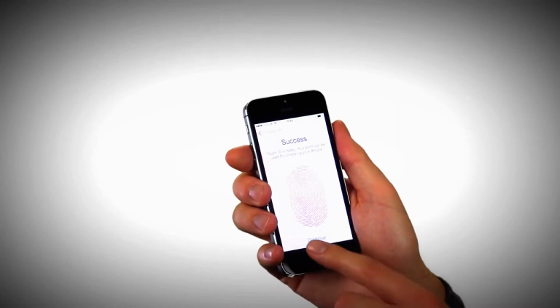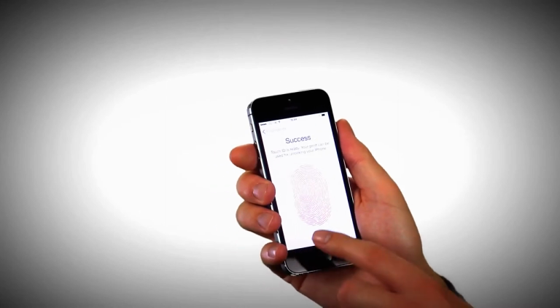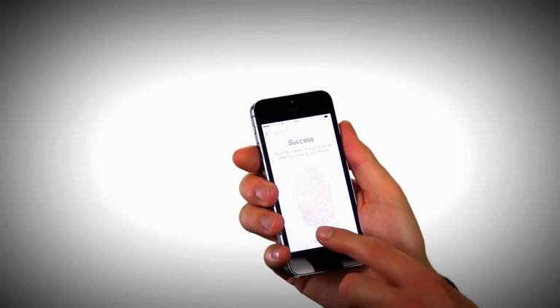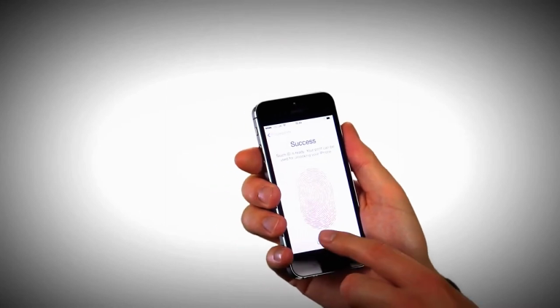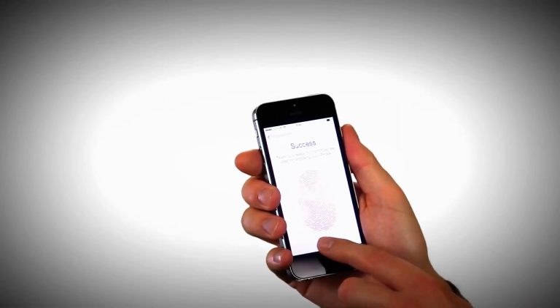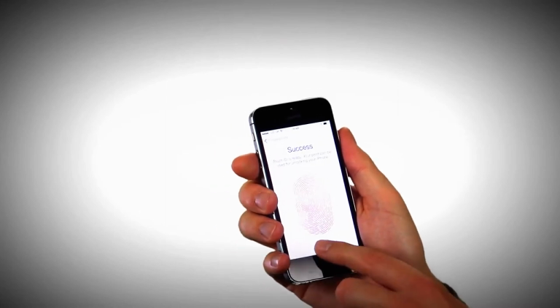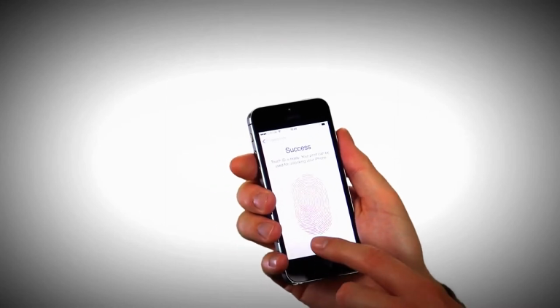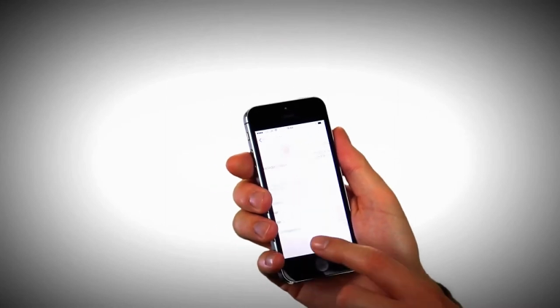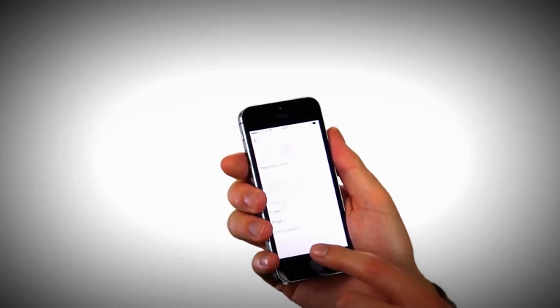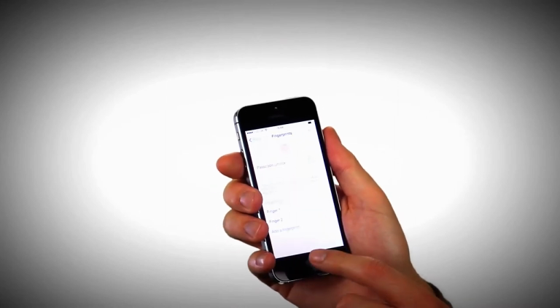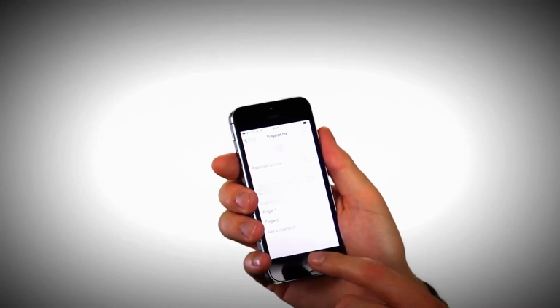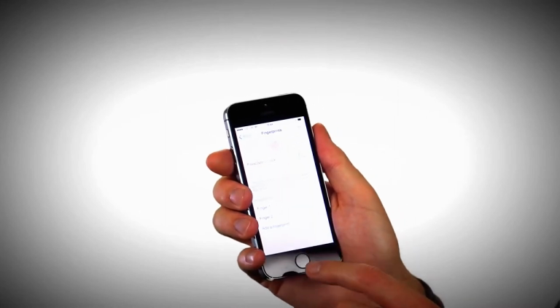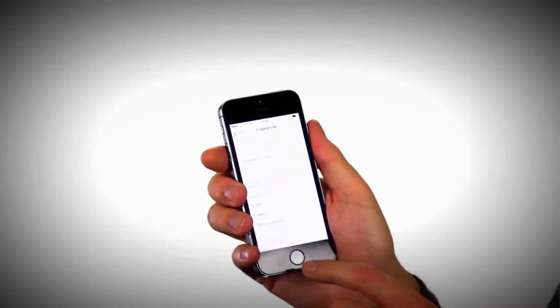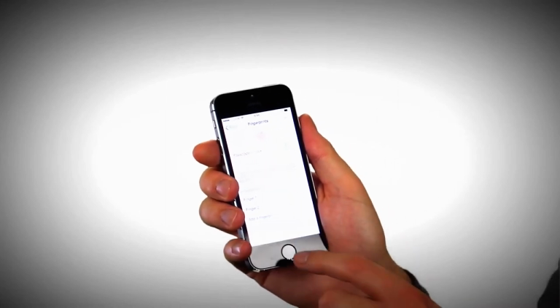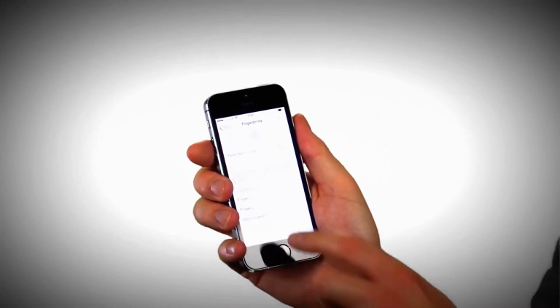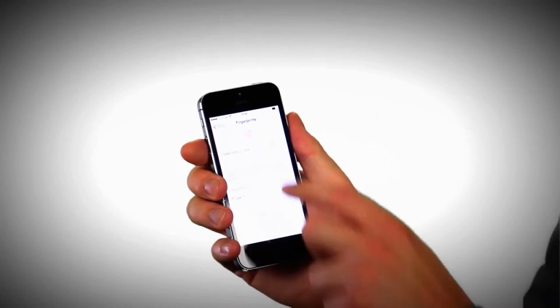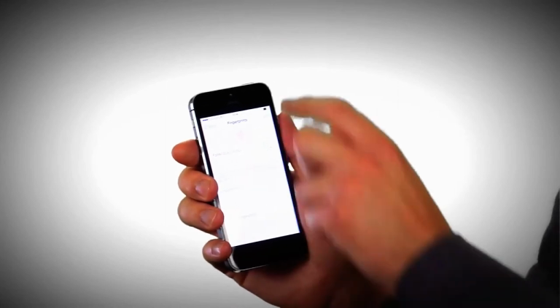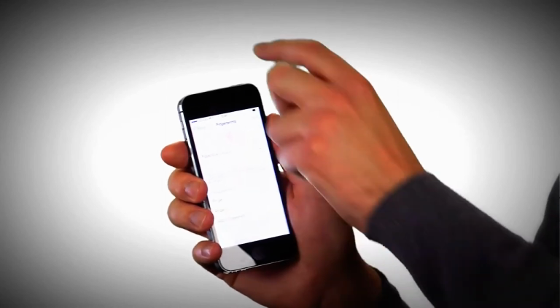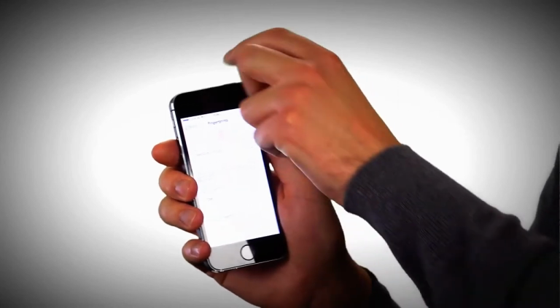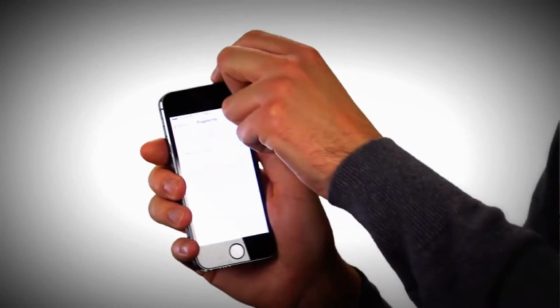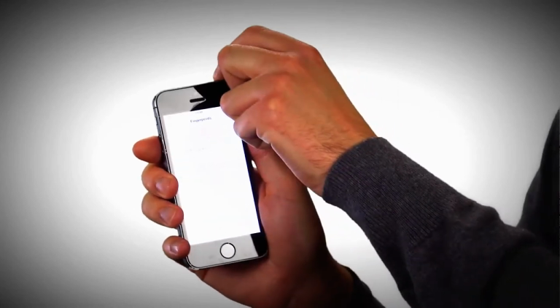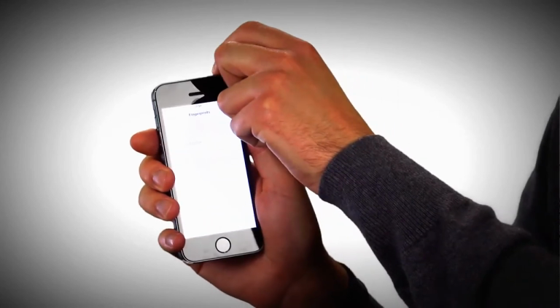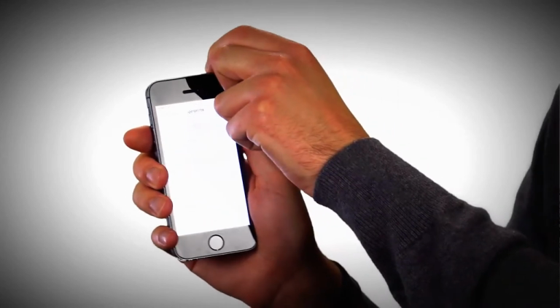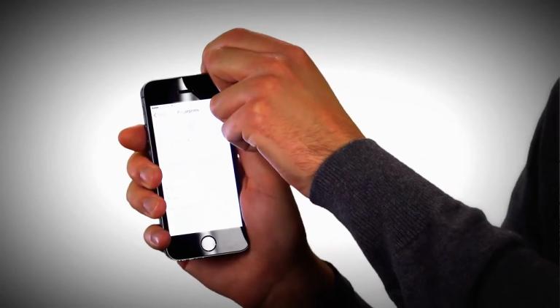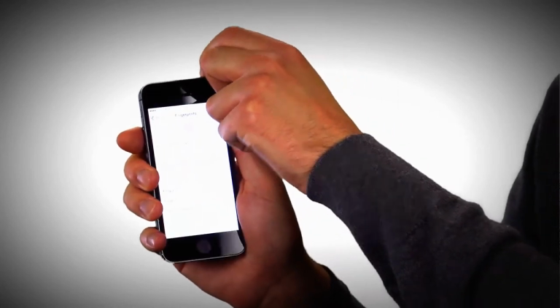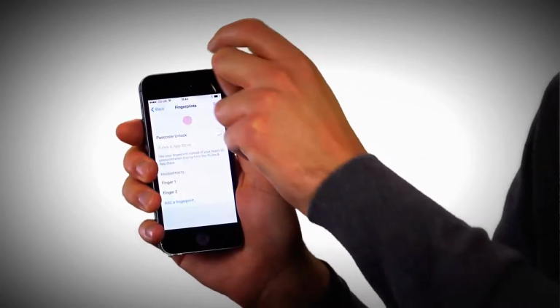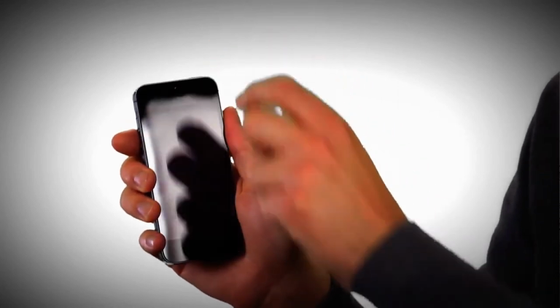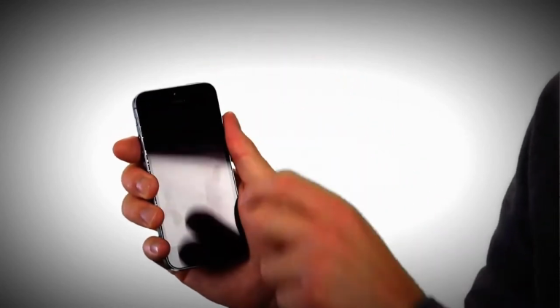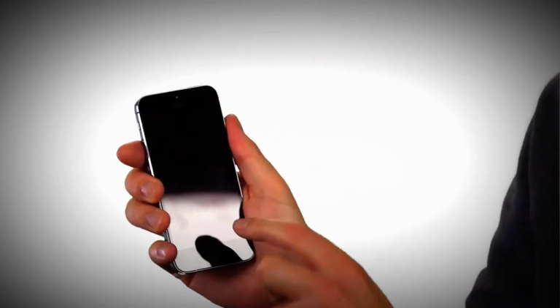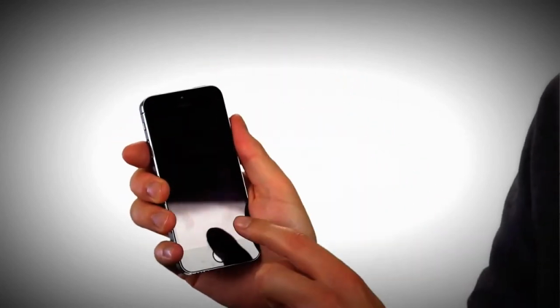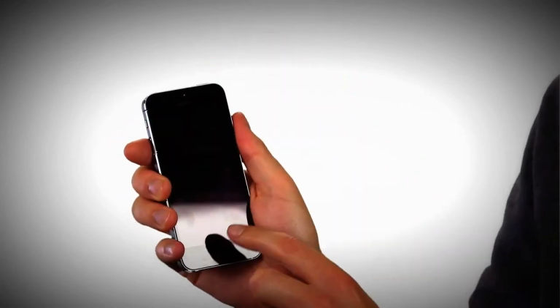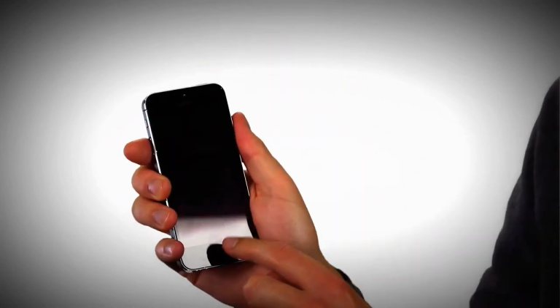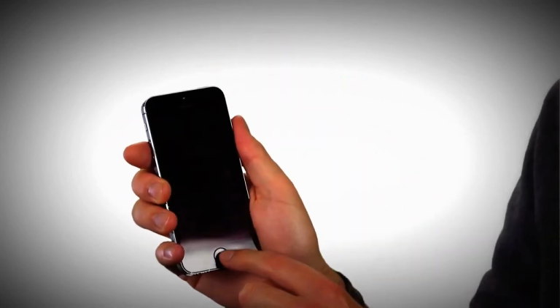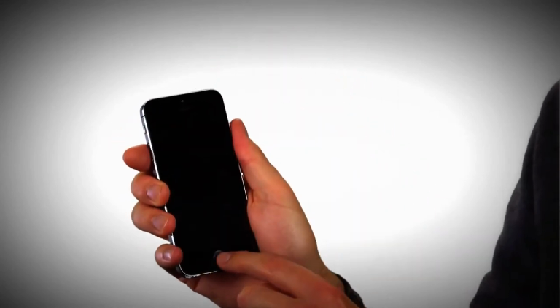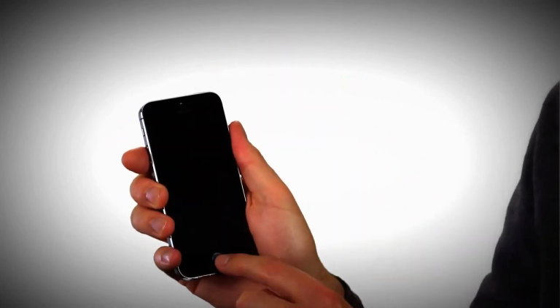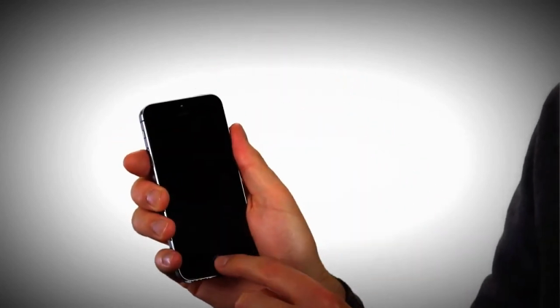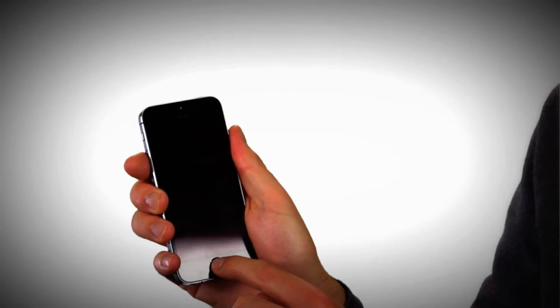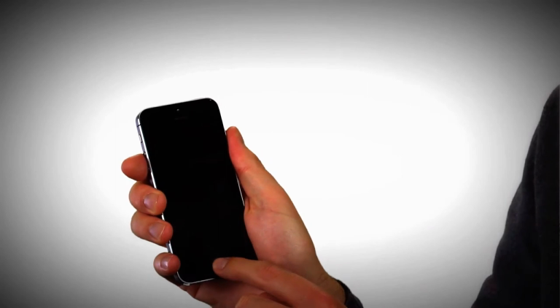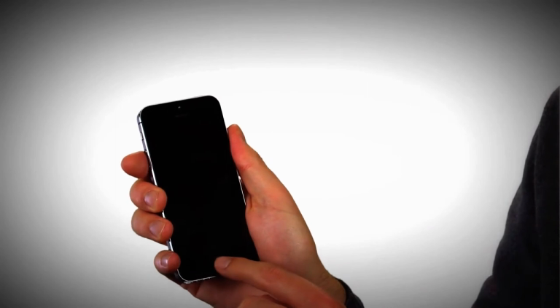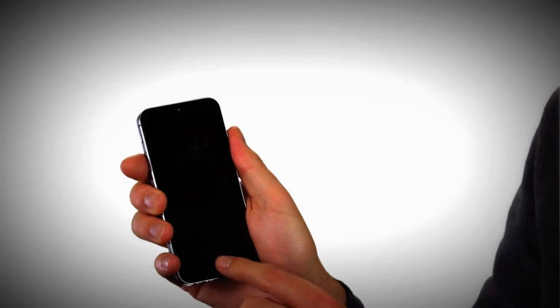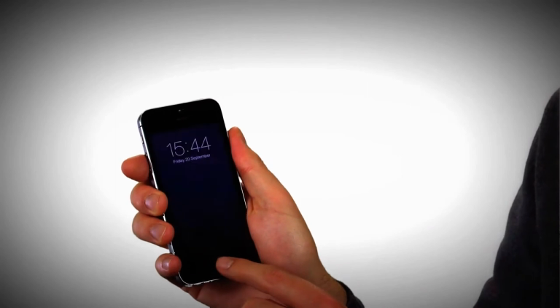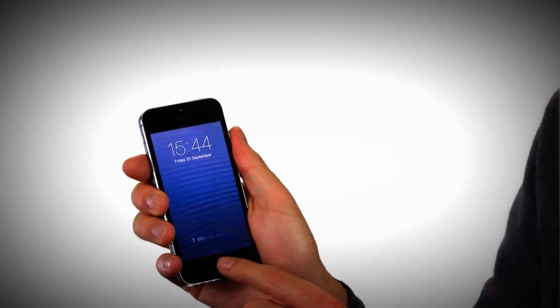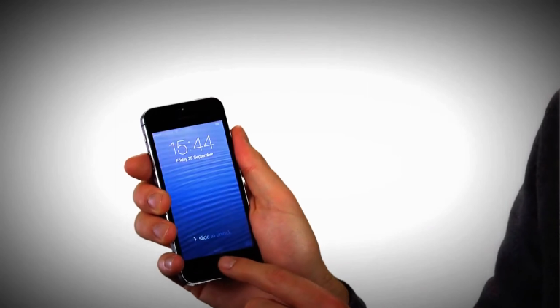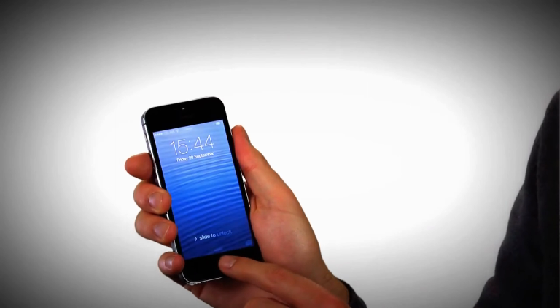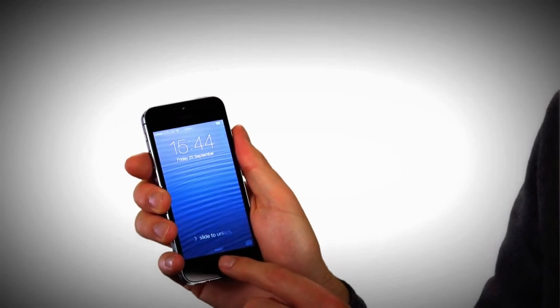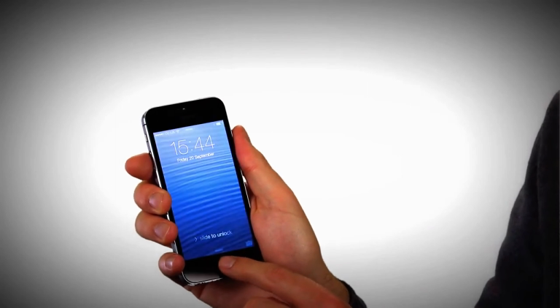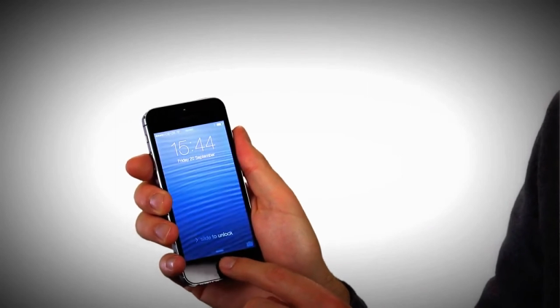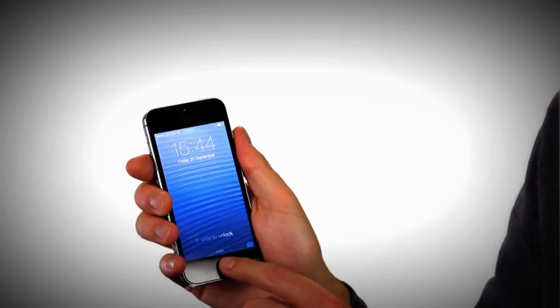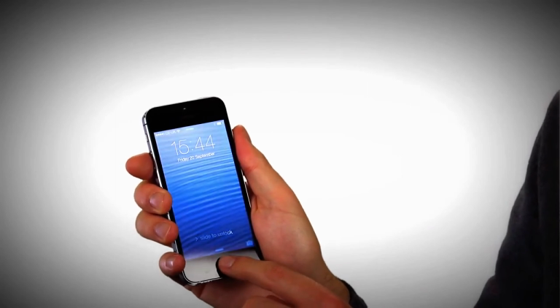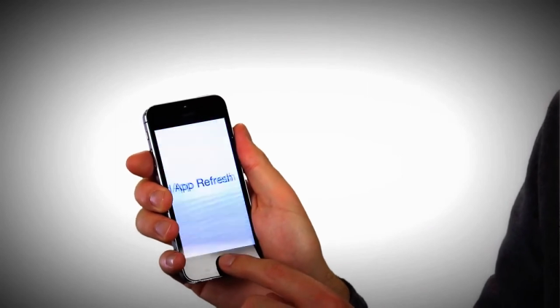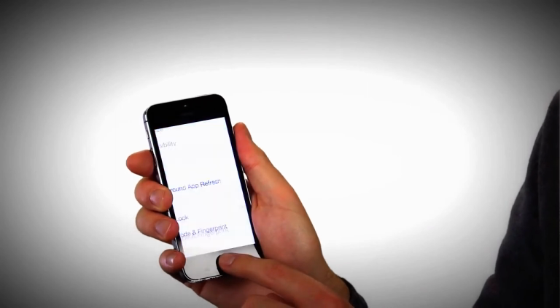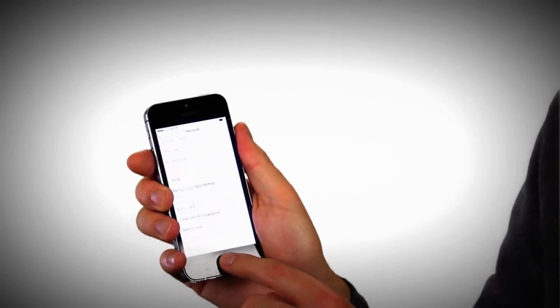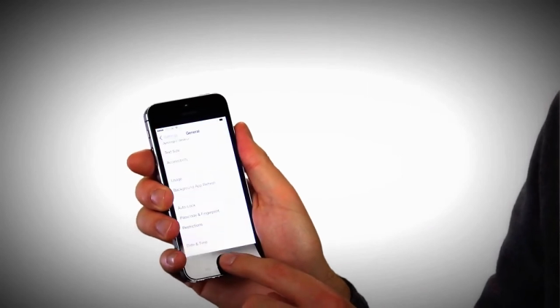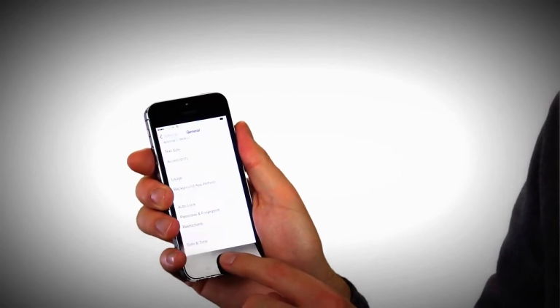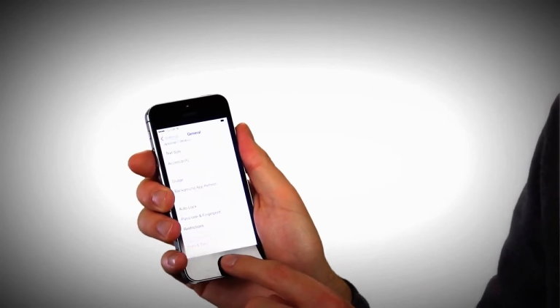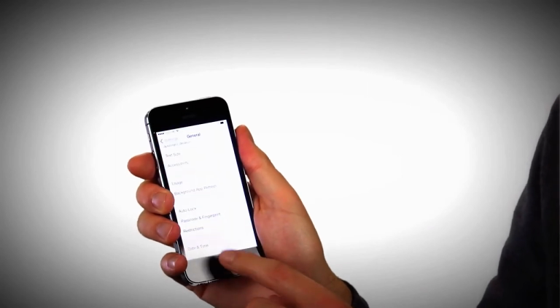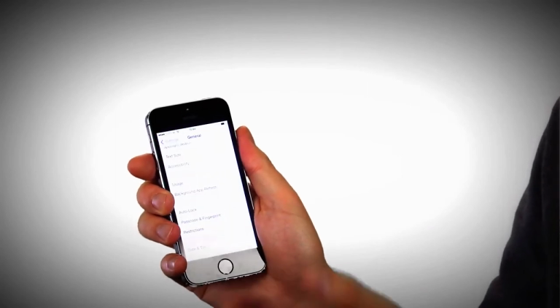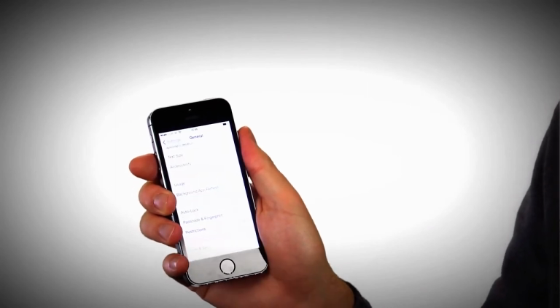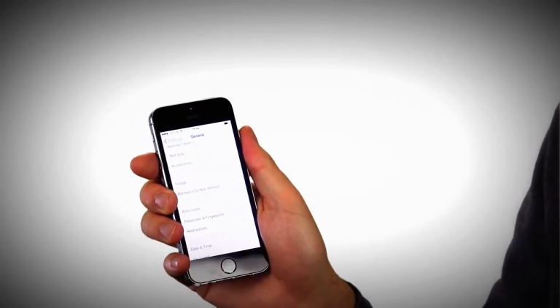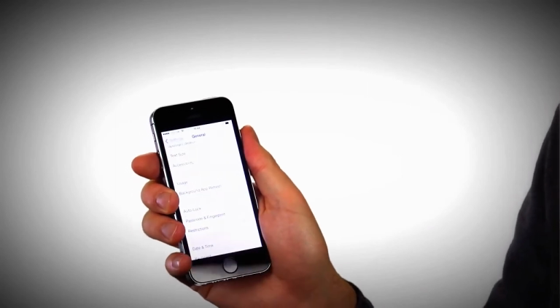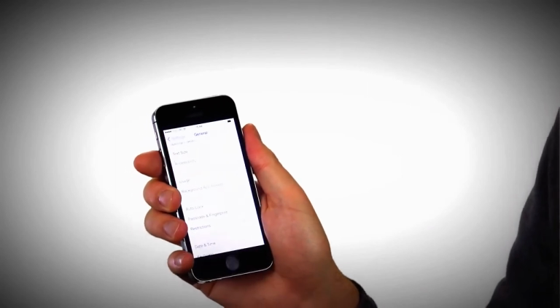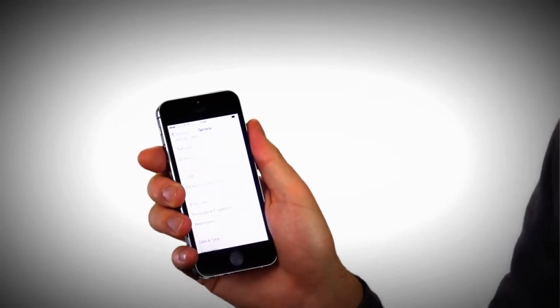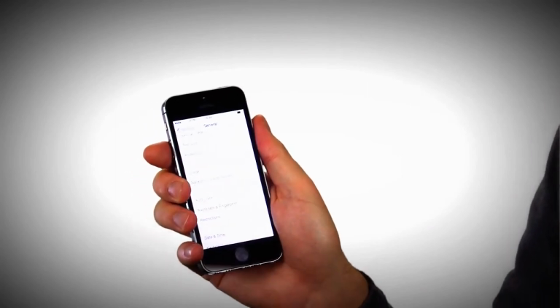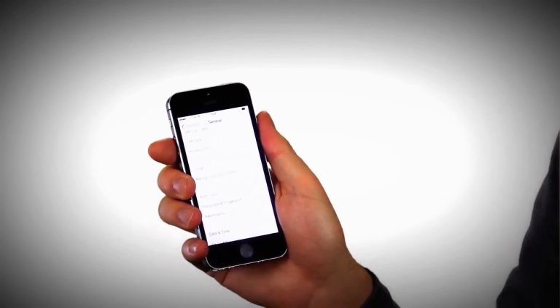So here we go, we're ready. I'm going to turn off the phone, and then by tapping and holding the button — we're back in again.